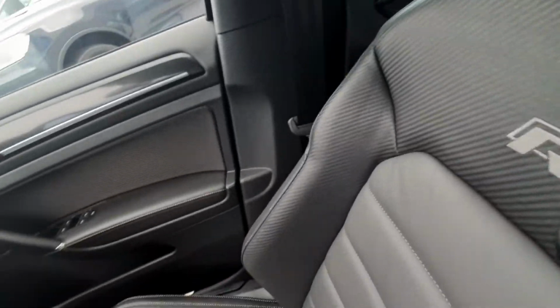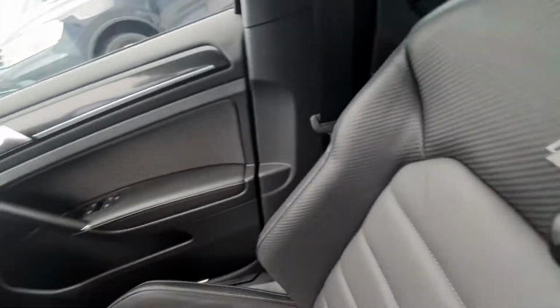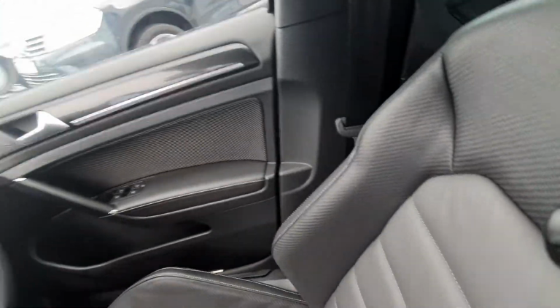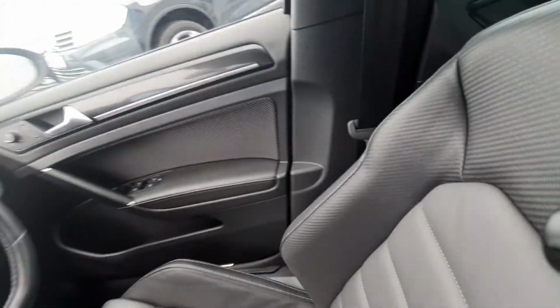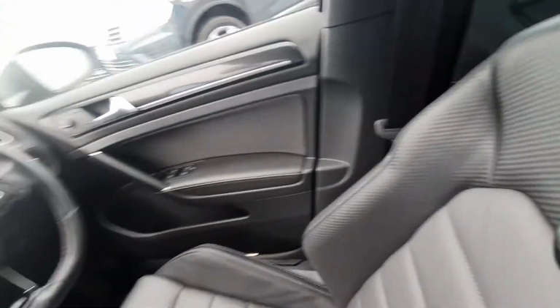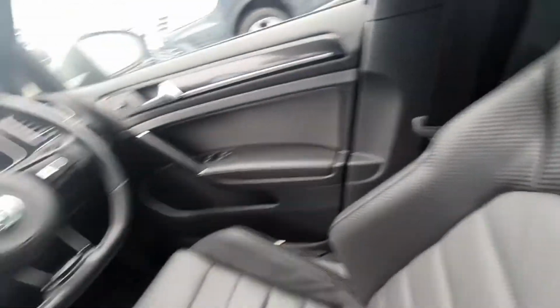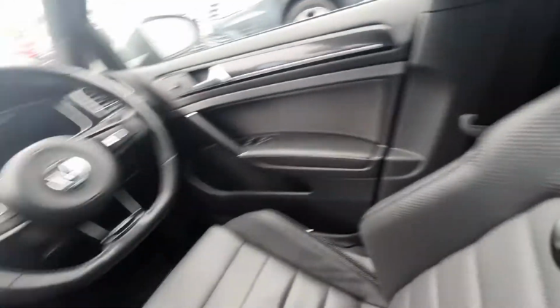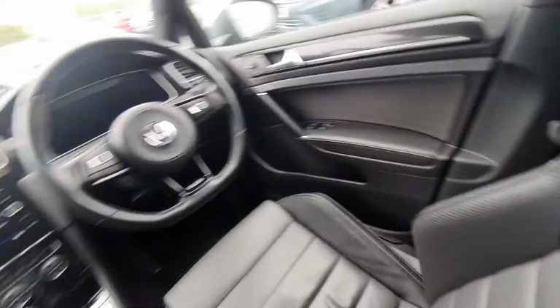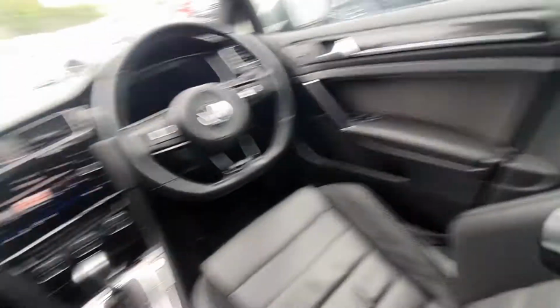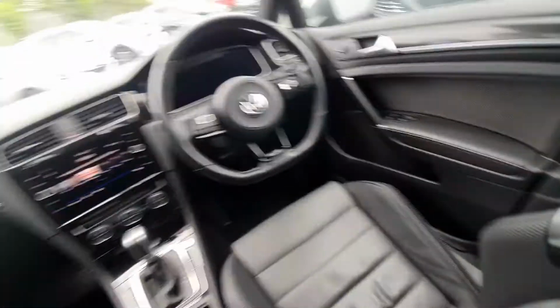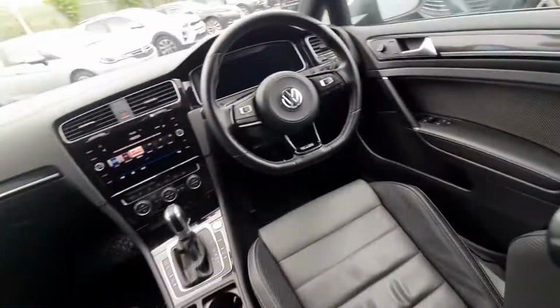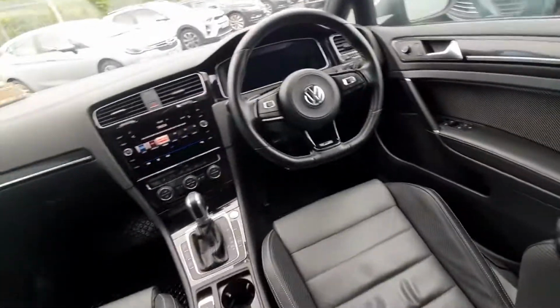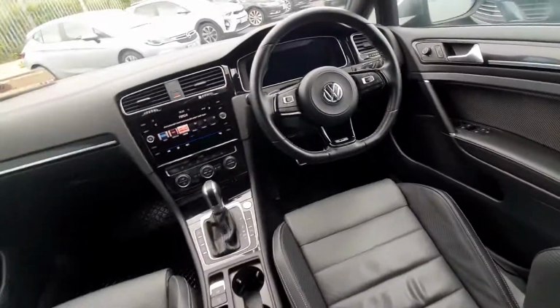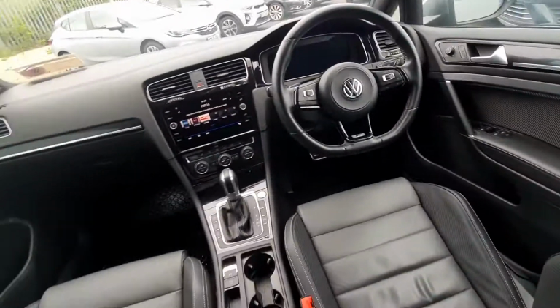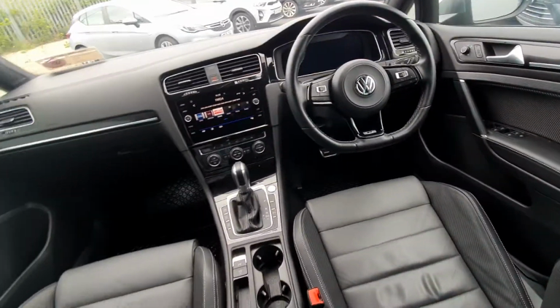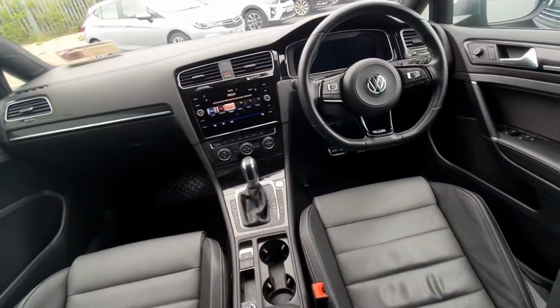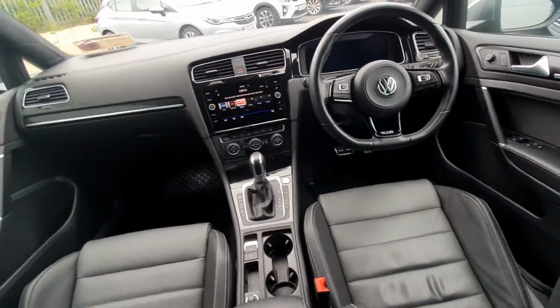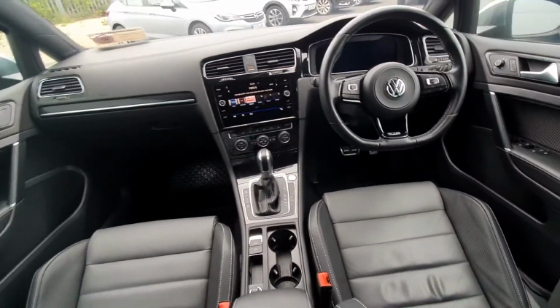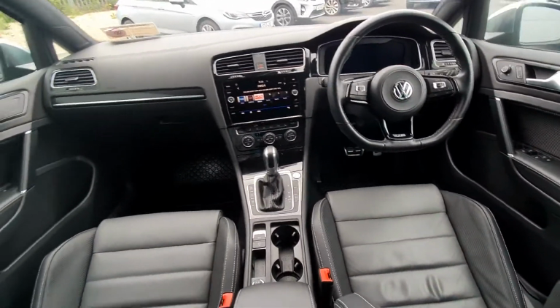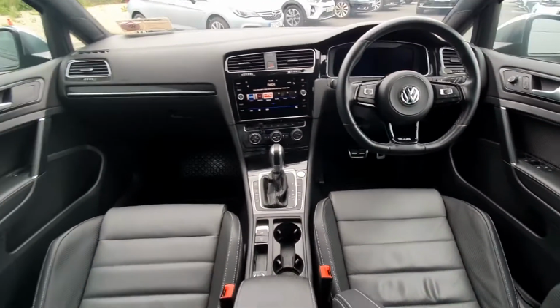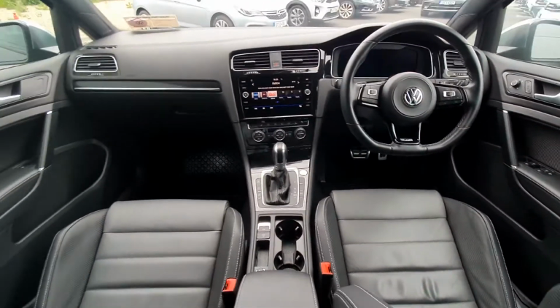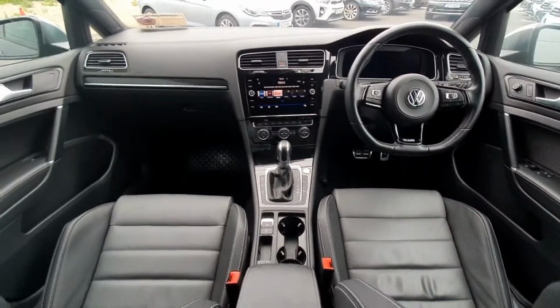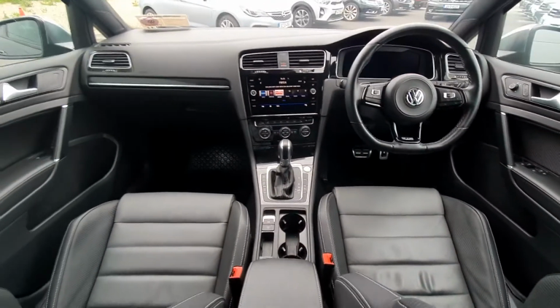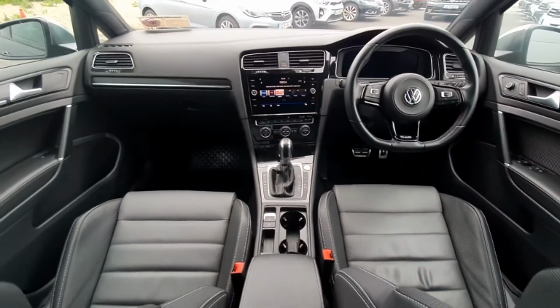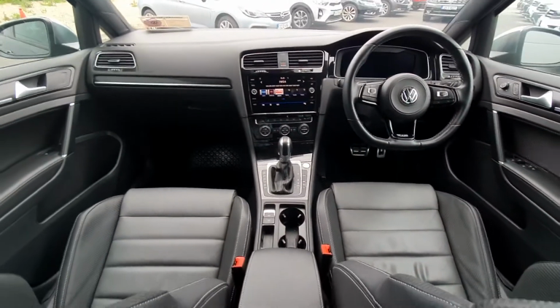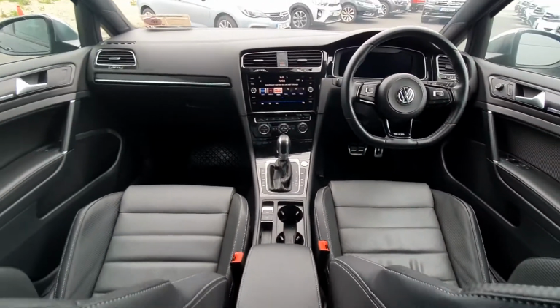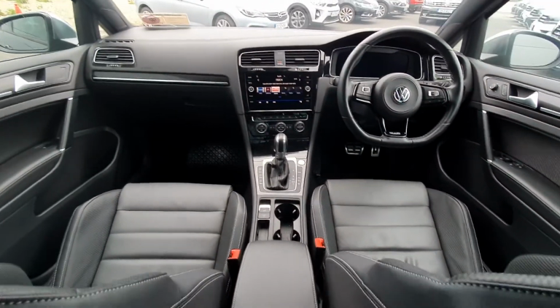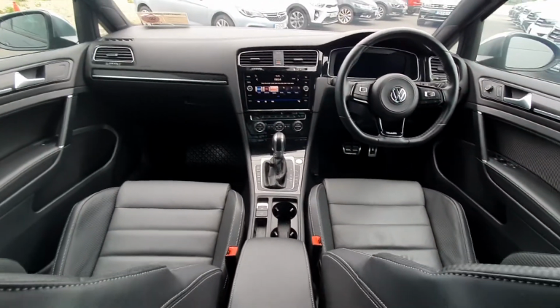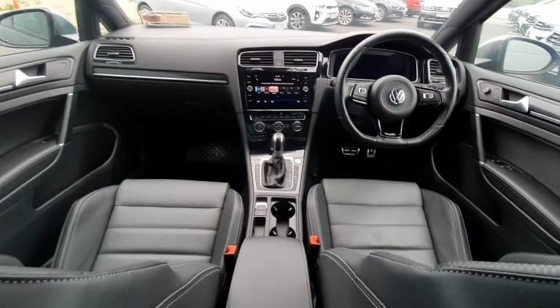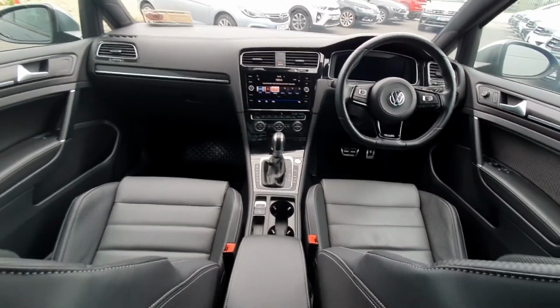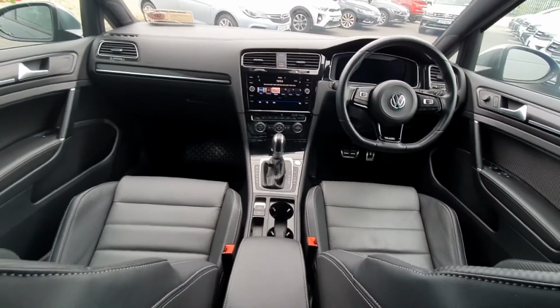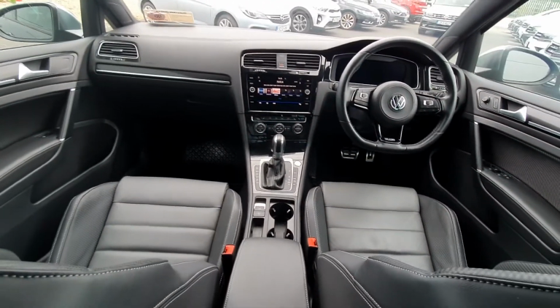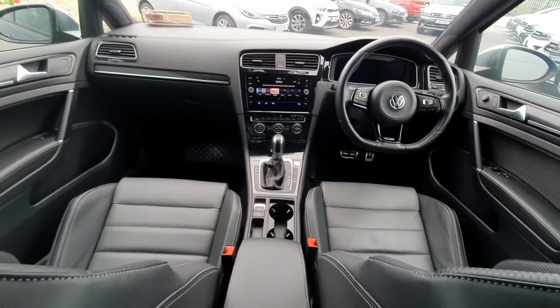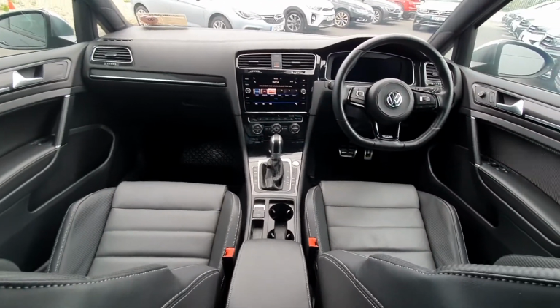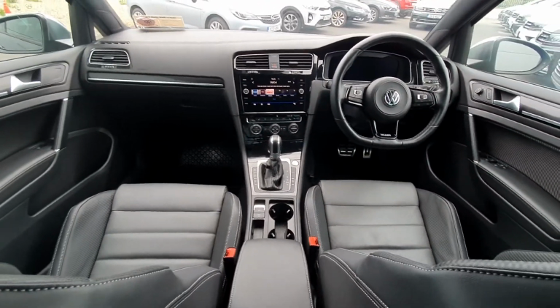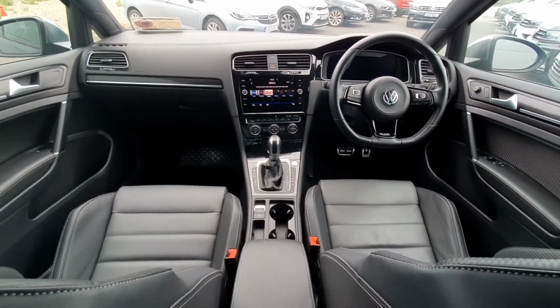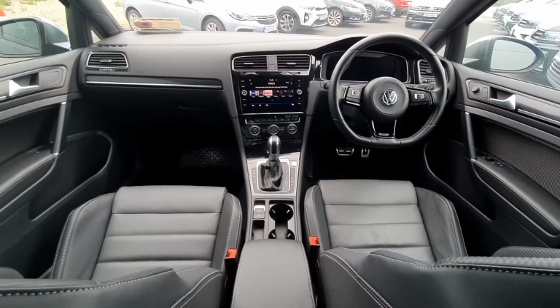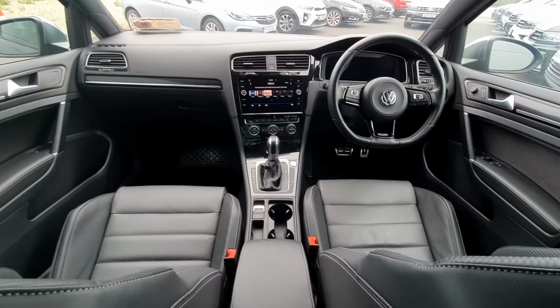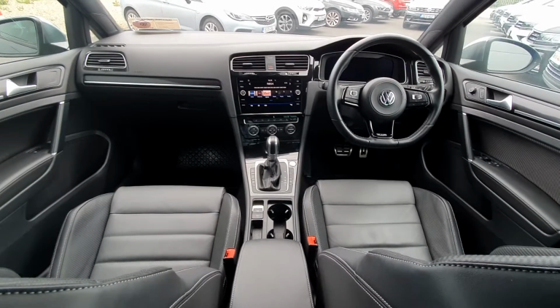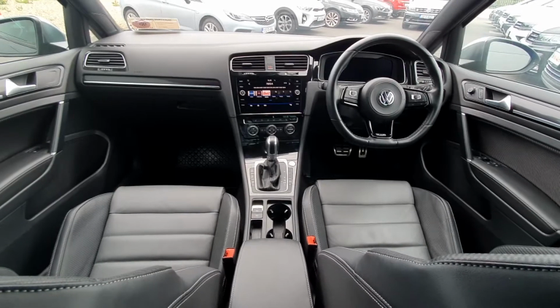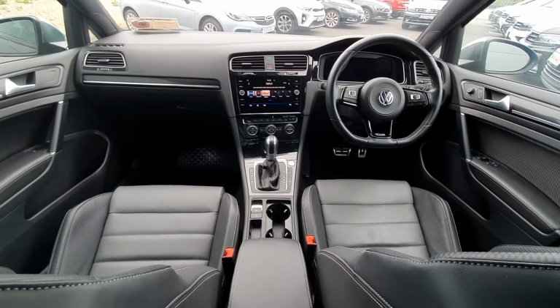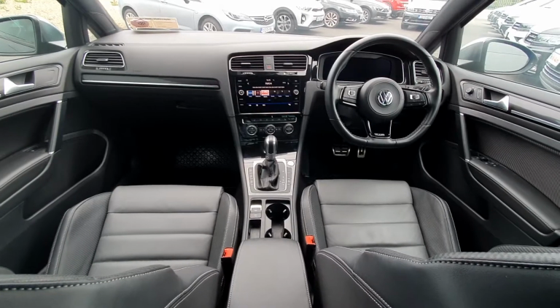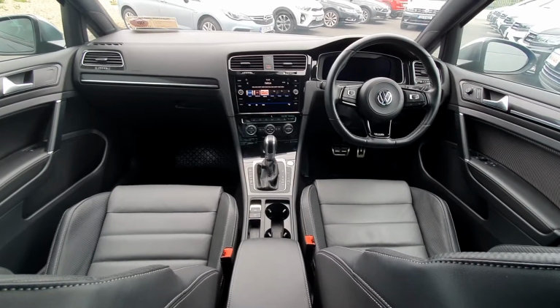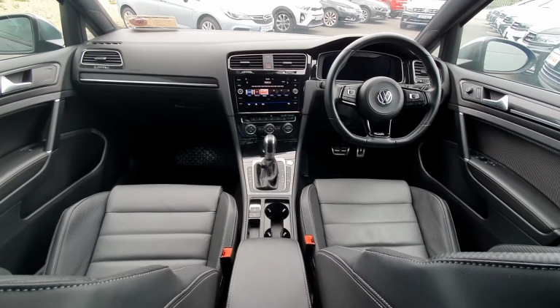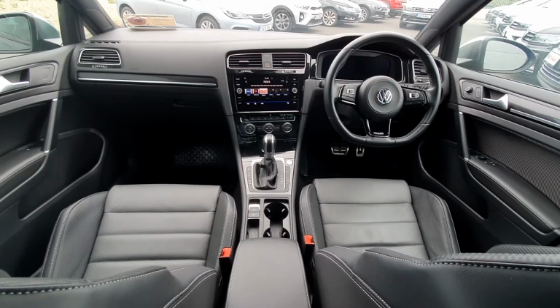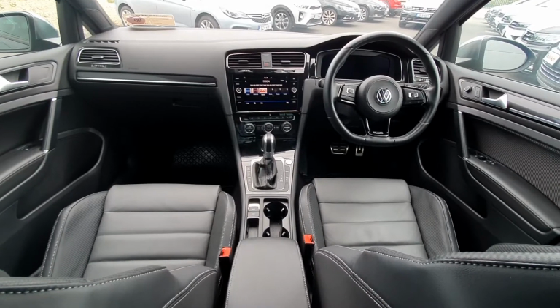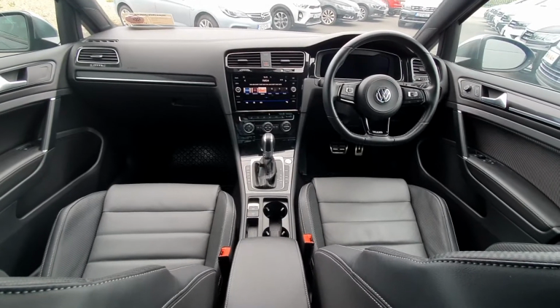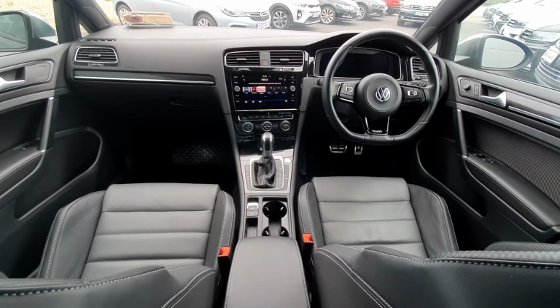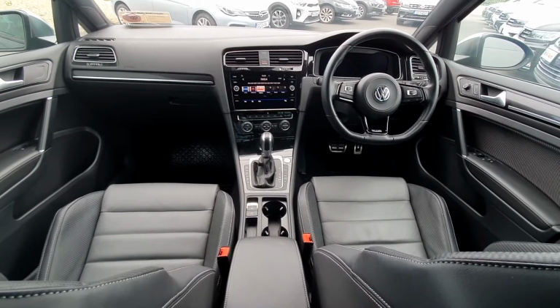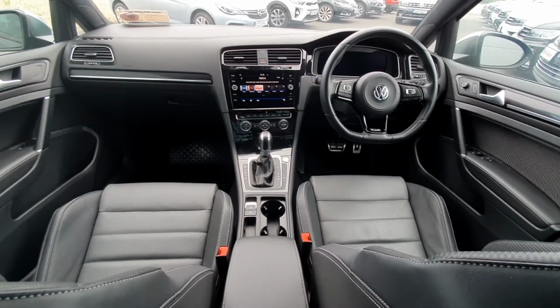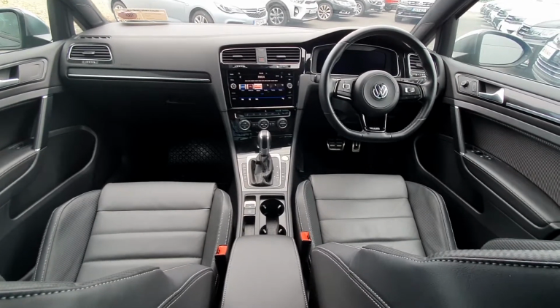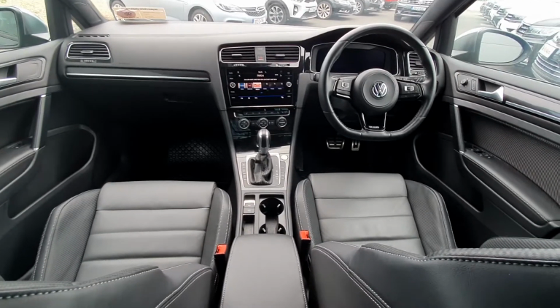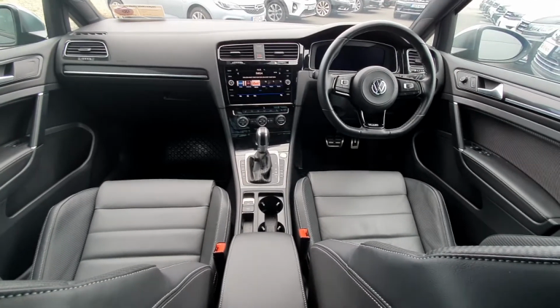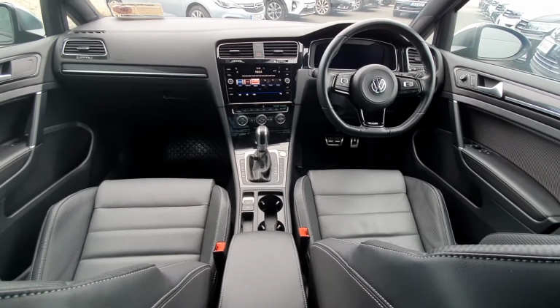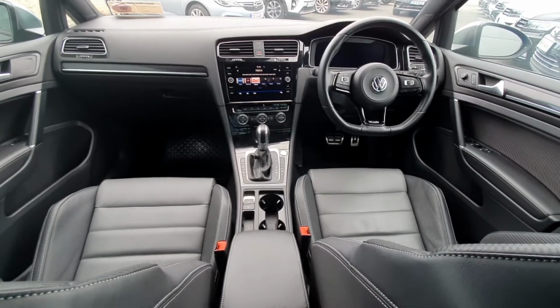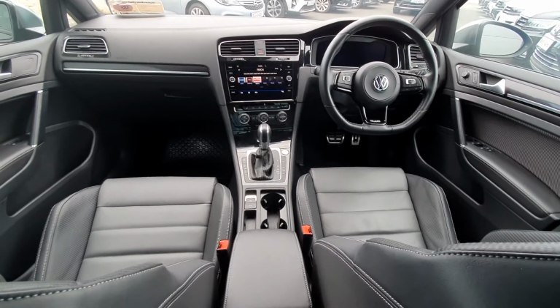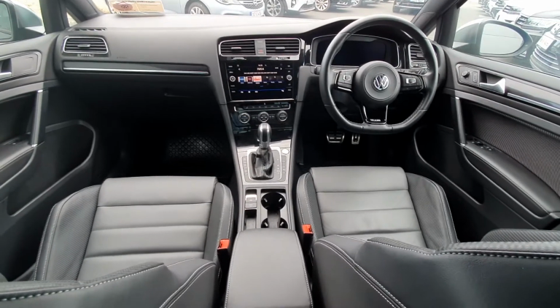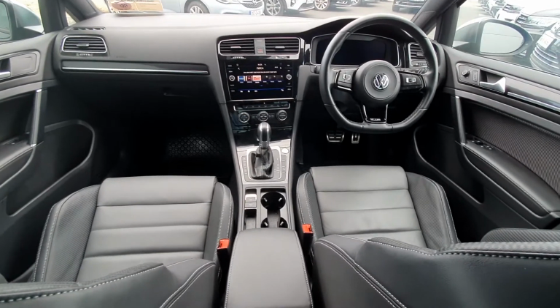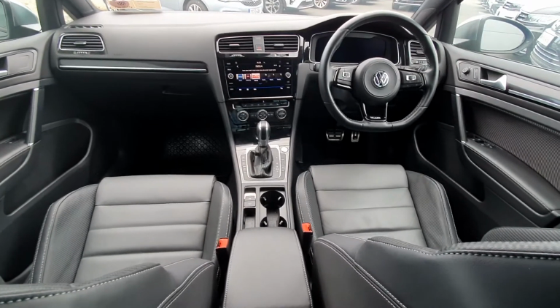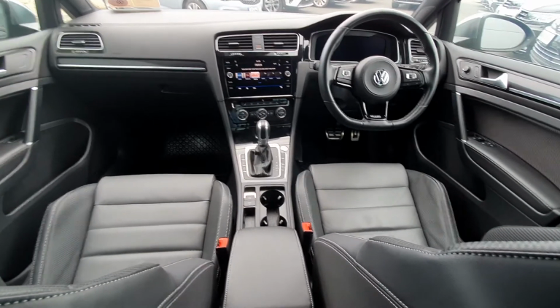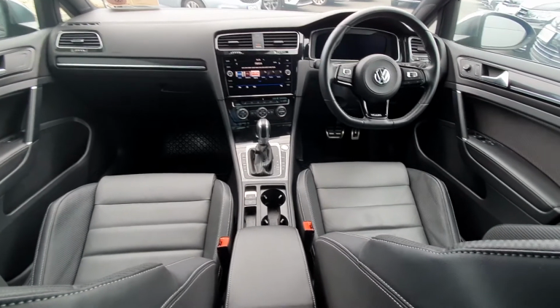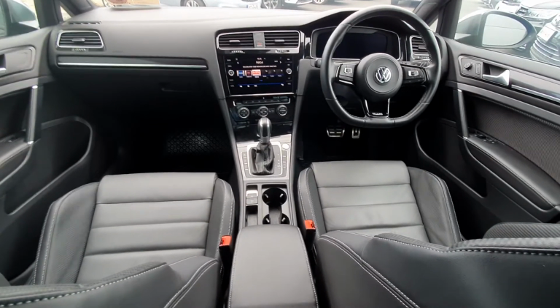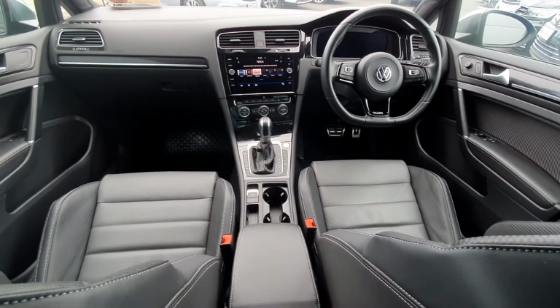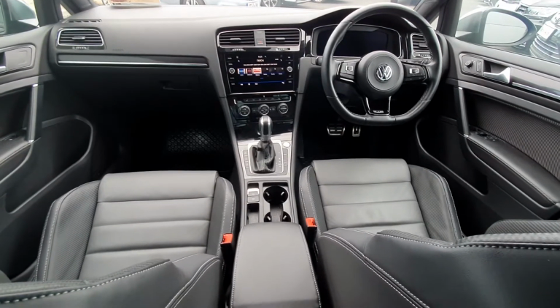This is a stunning car guys. As I said at the beginning of this video, if you have any questions or queries, please give us a call. Thank you.